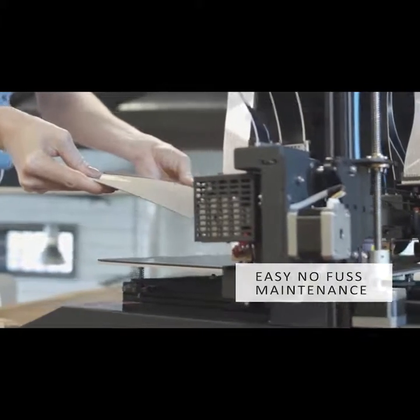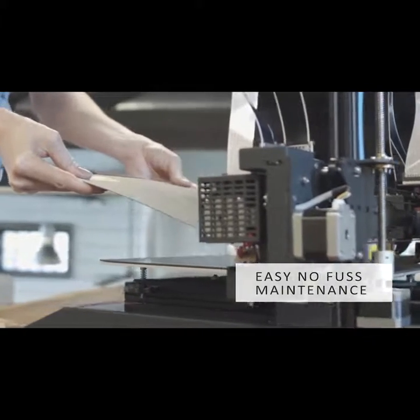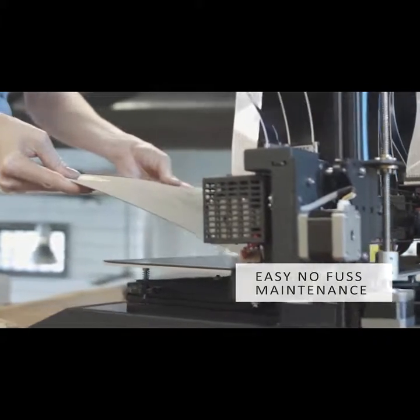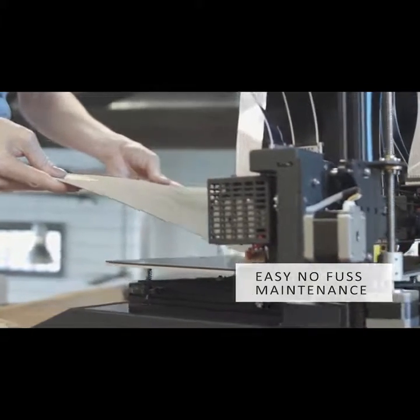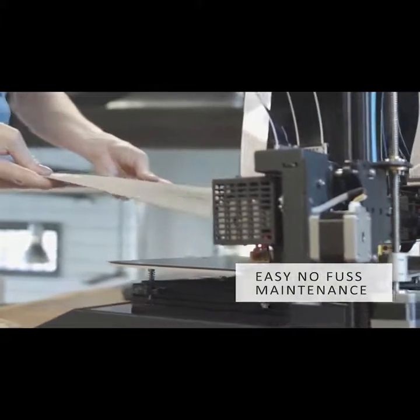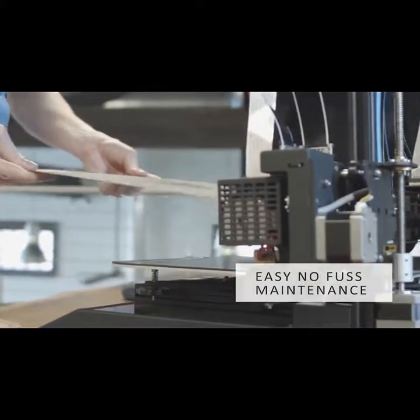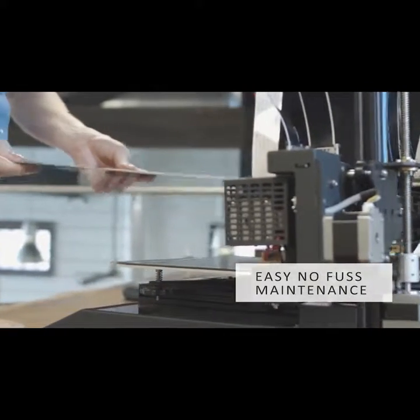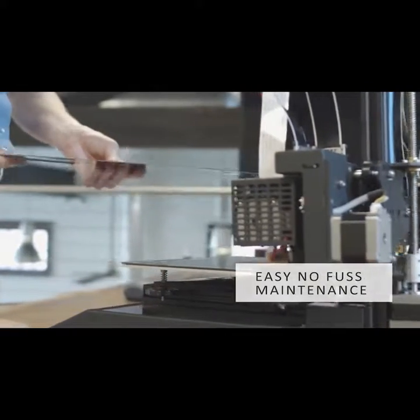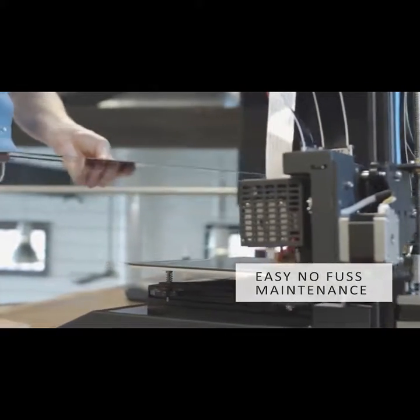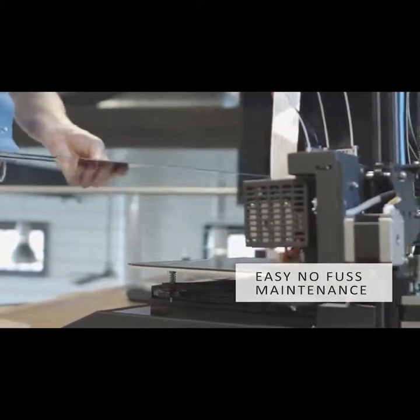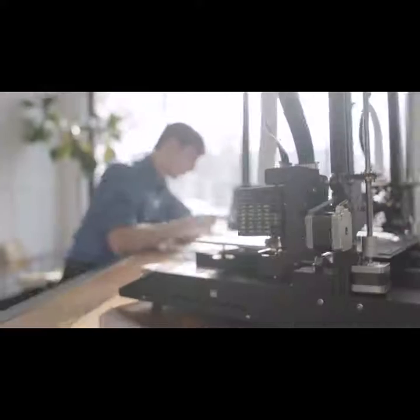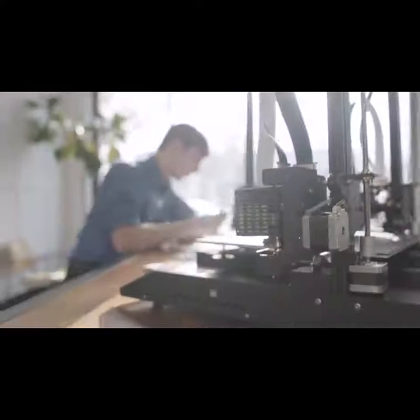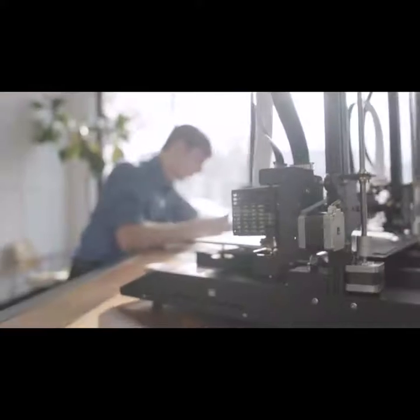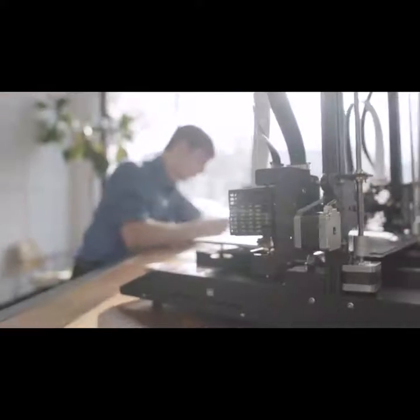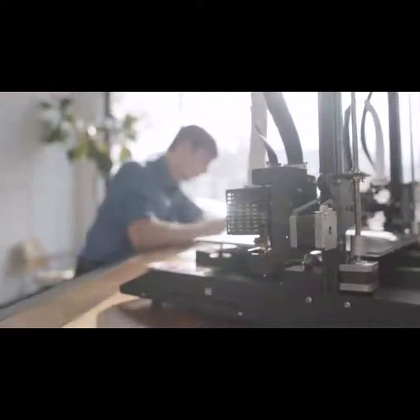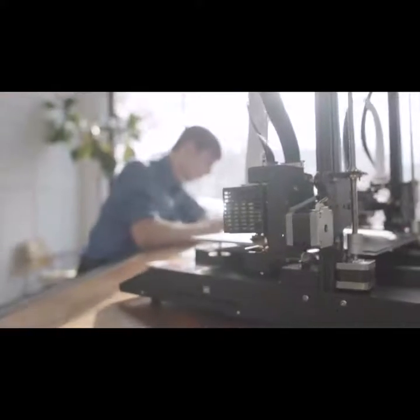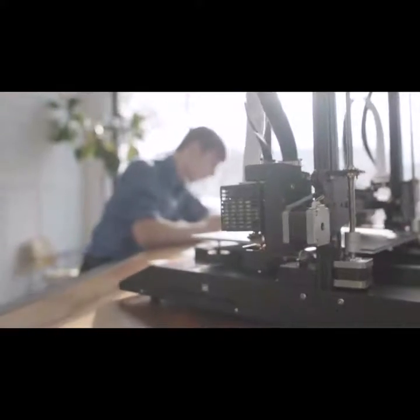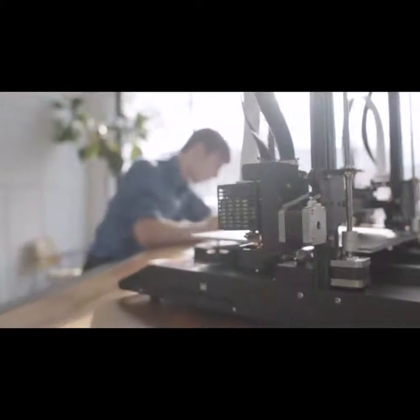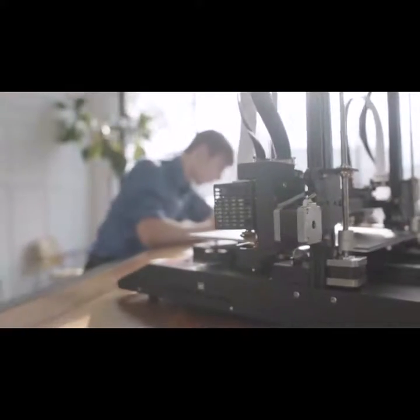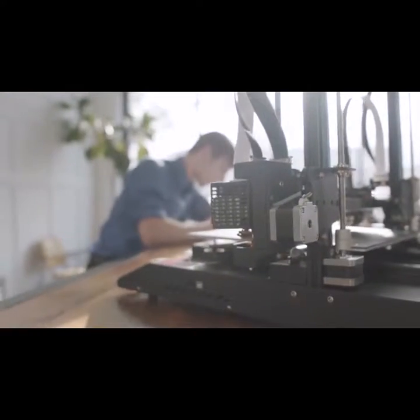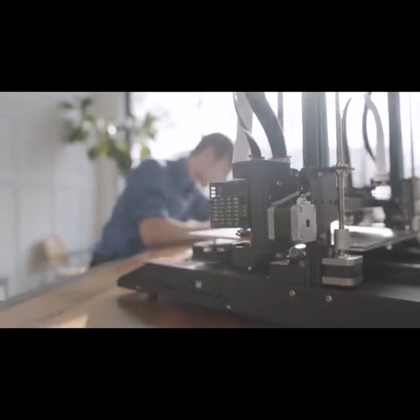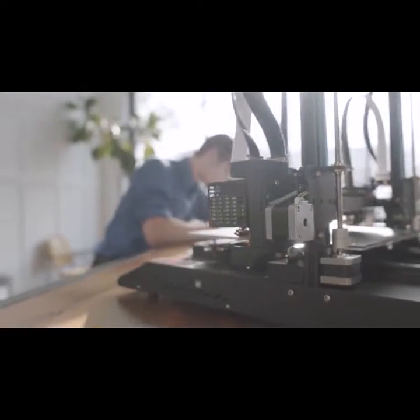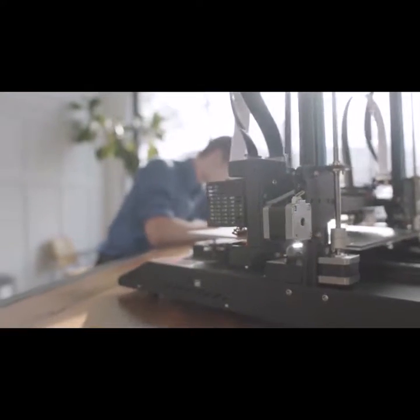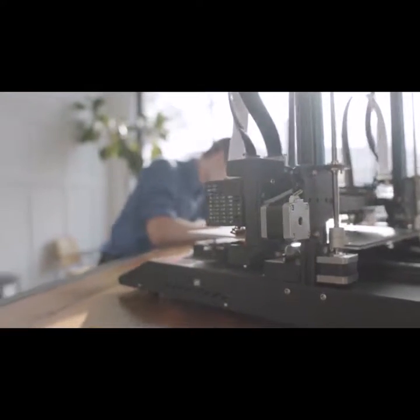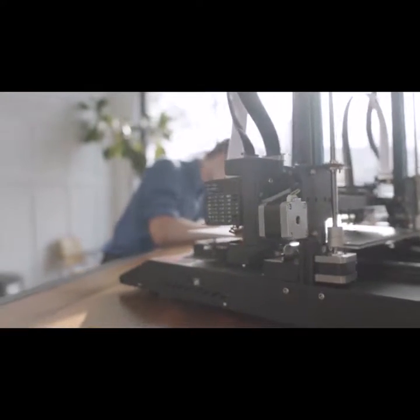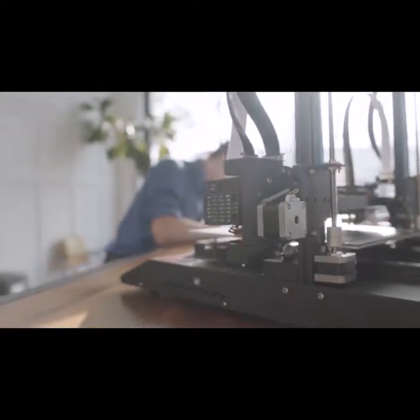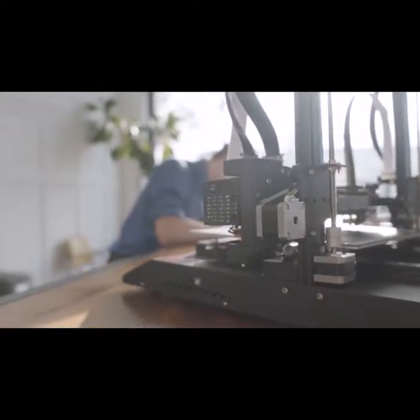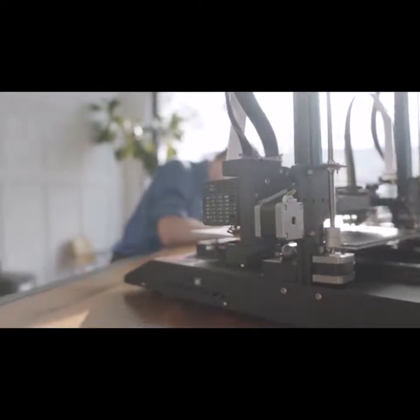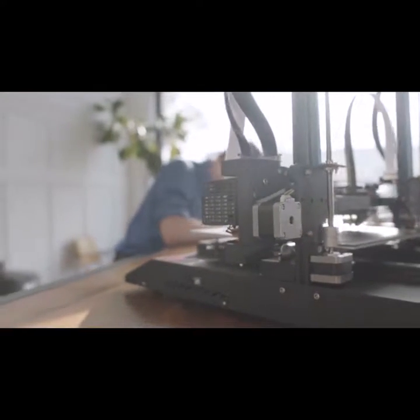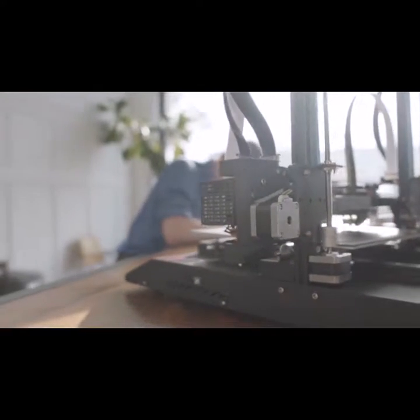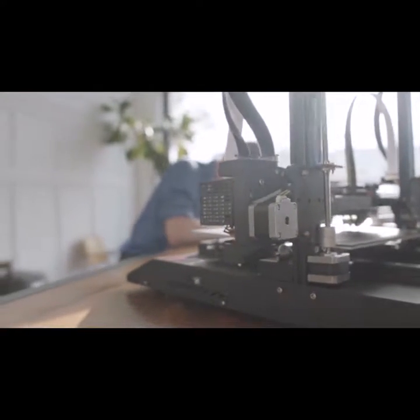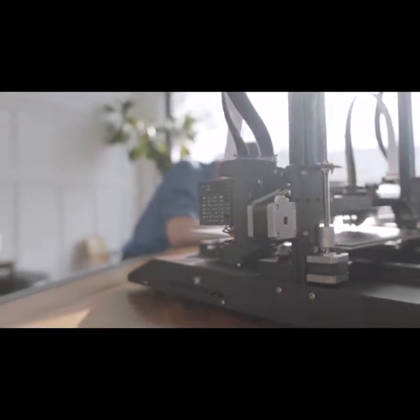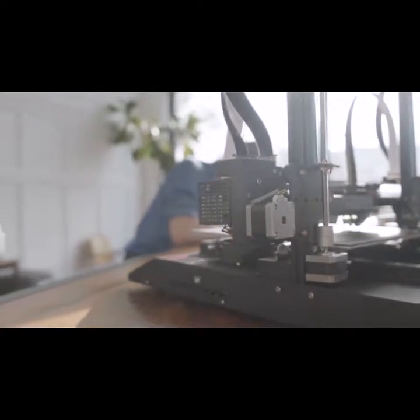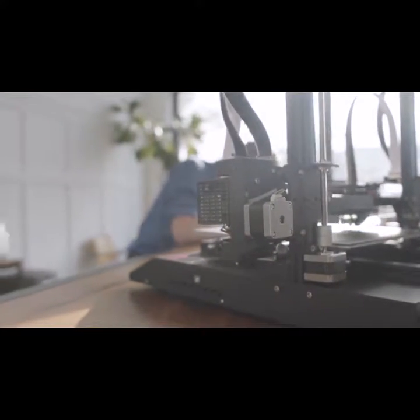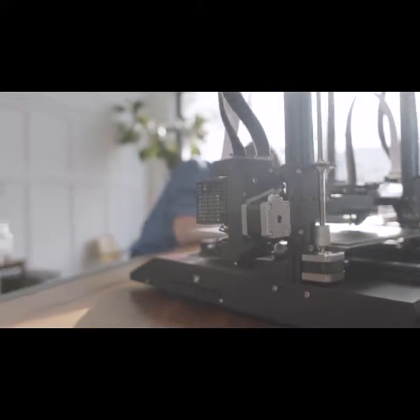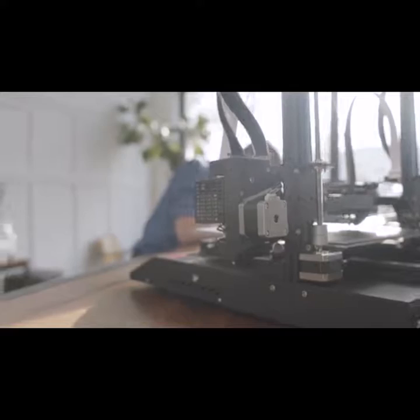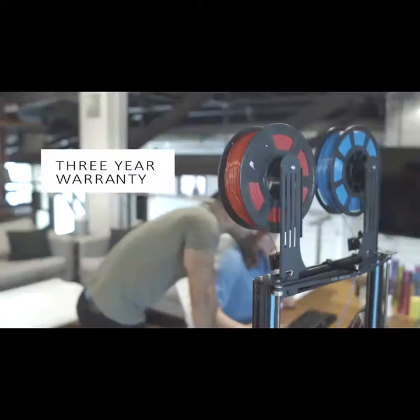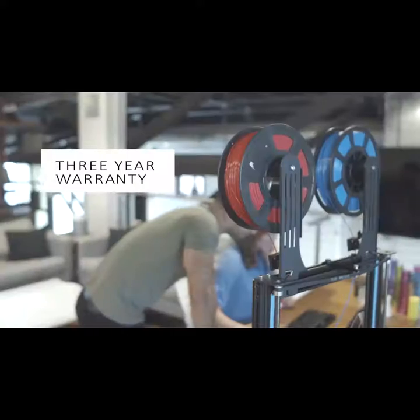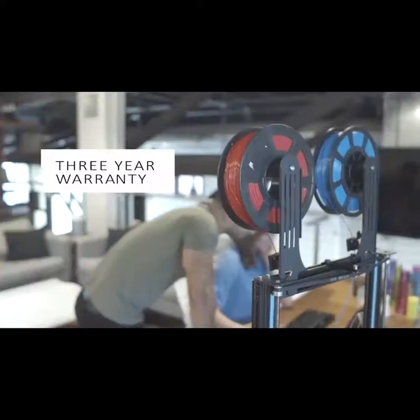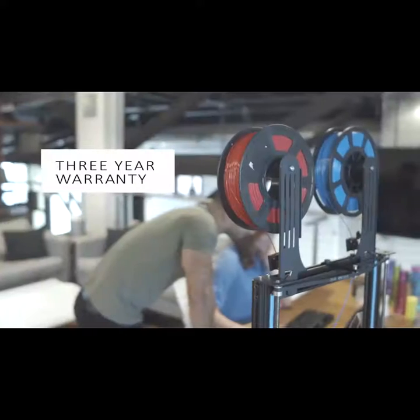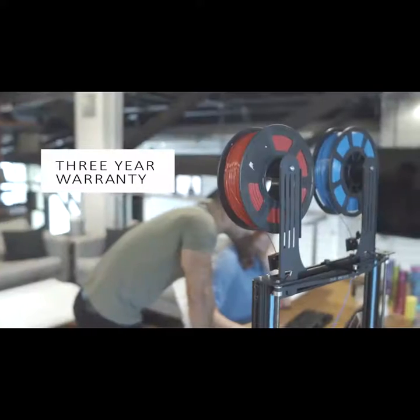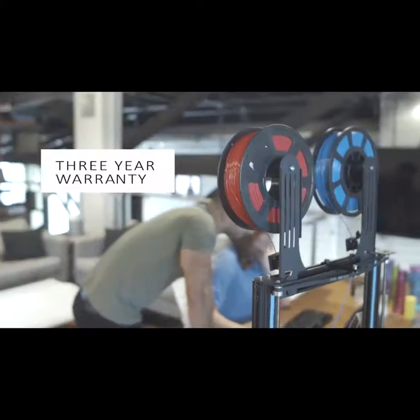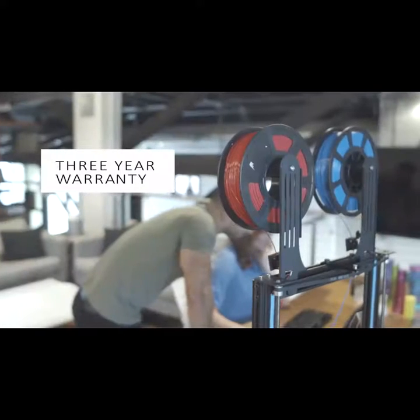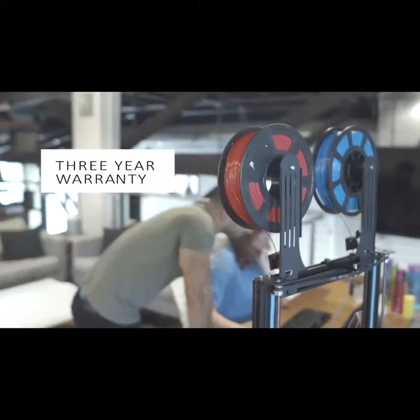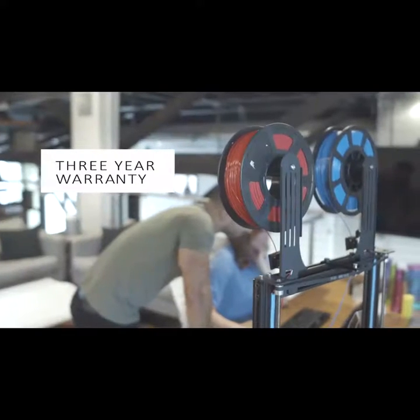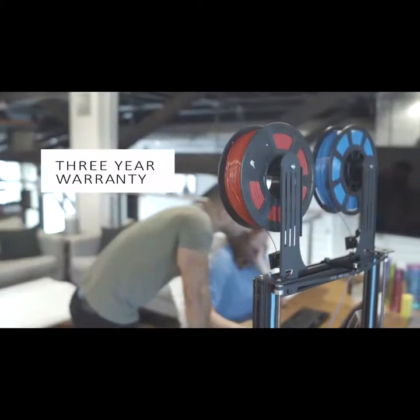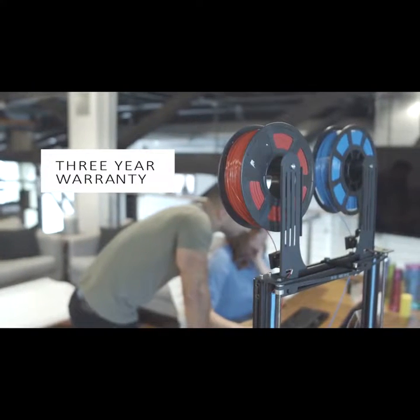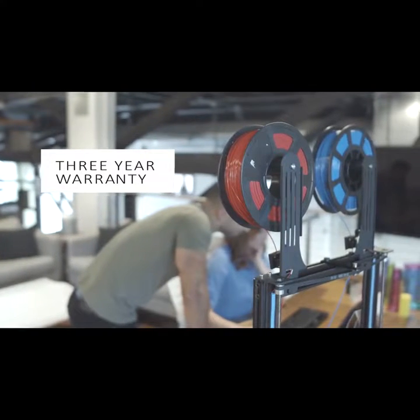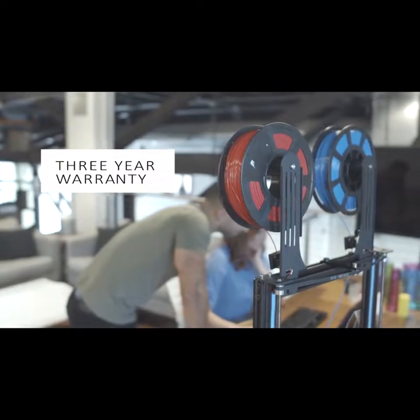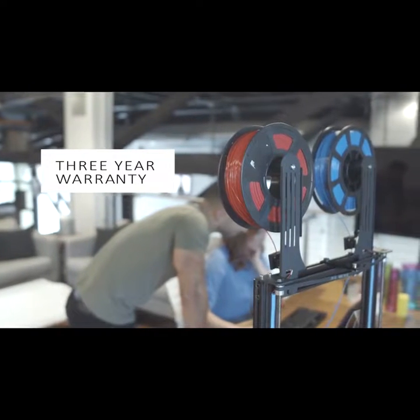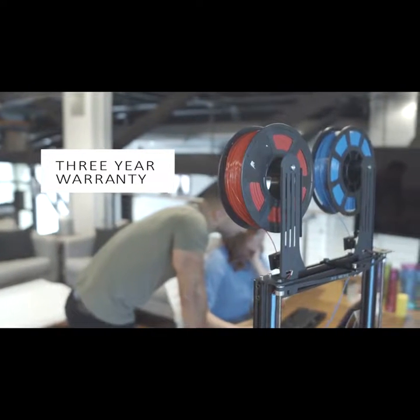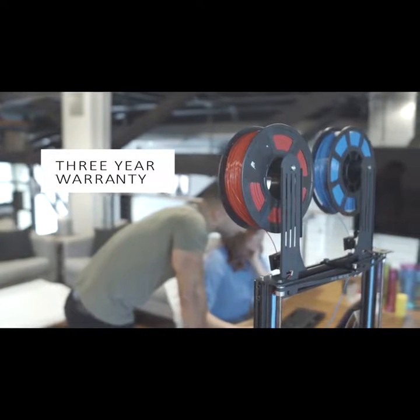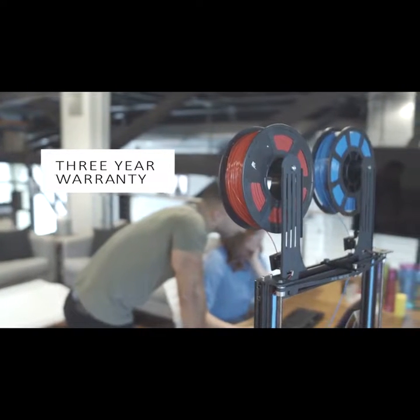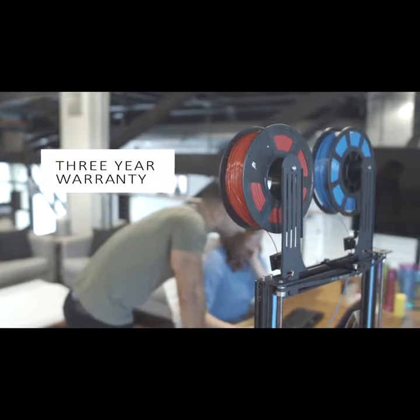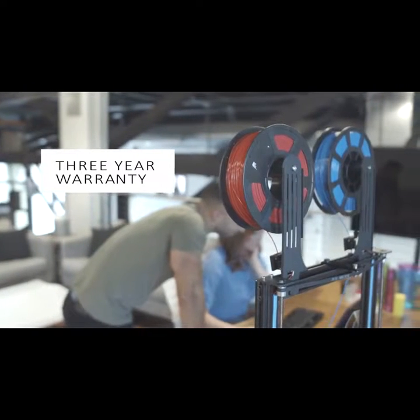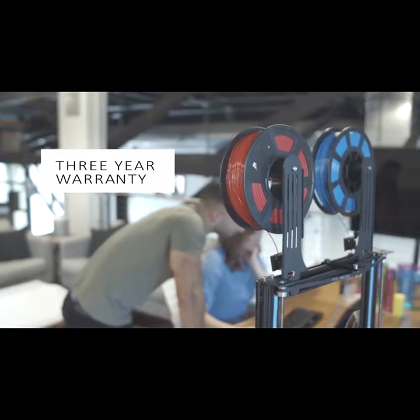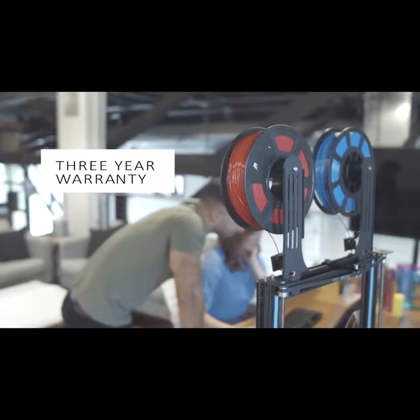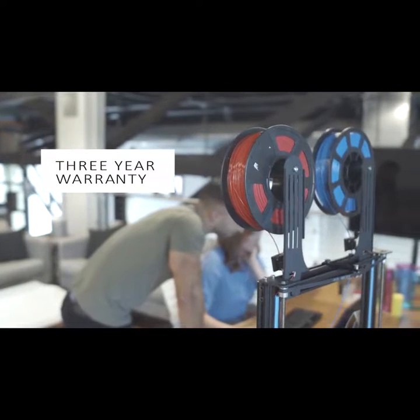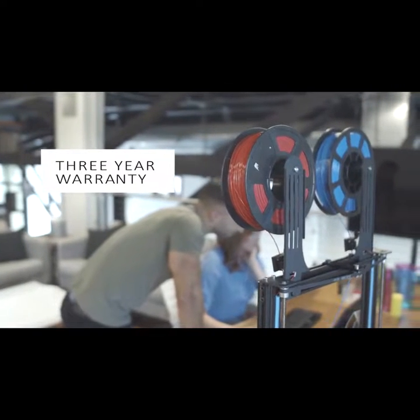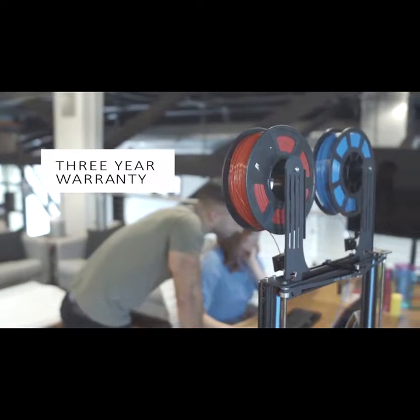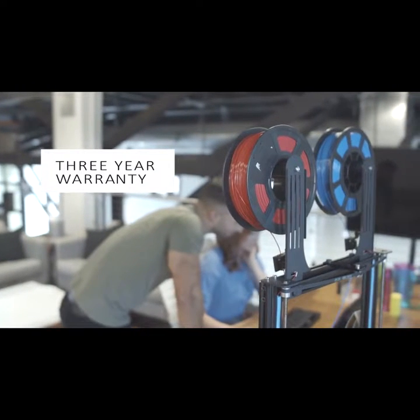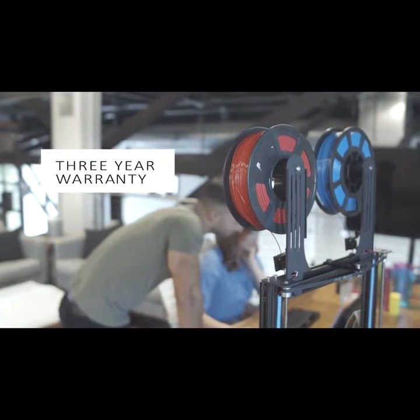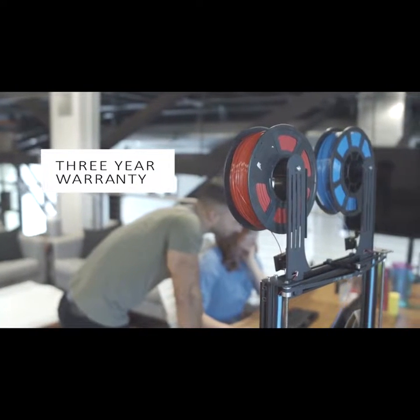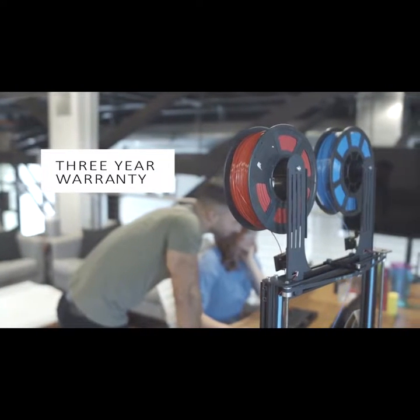It disassembles quickly and cleanly, is easy for anyone to maintain, and comes with a 3-year manufacturer's warranty.